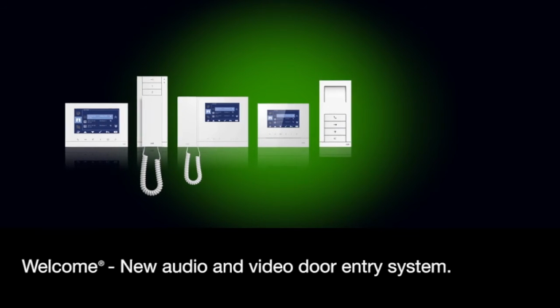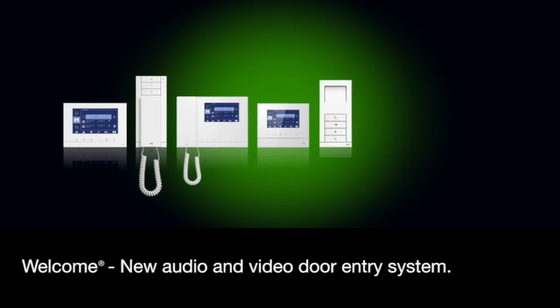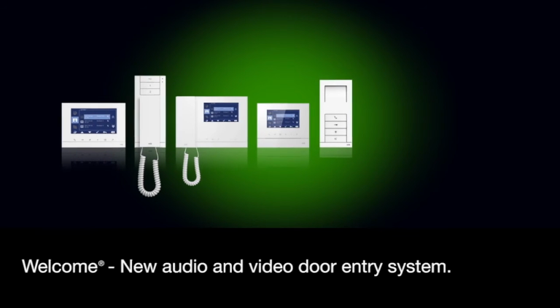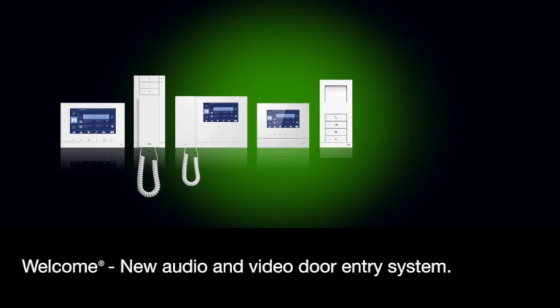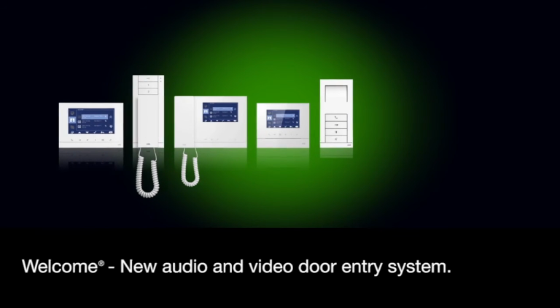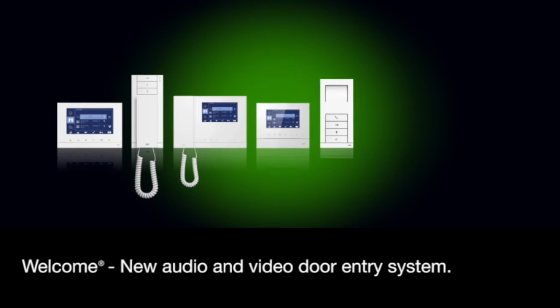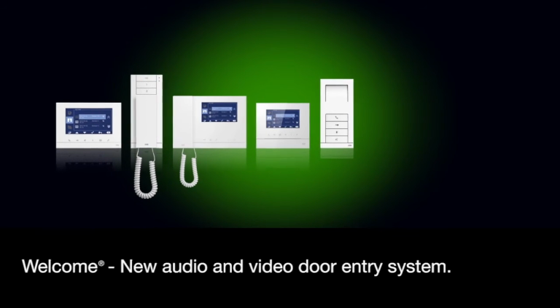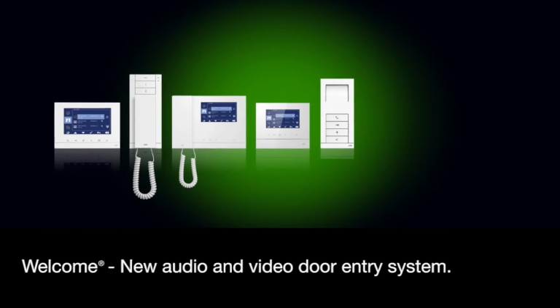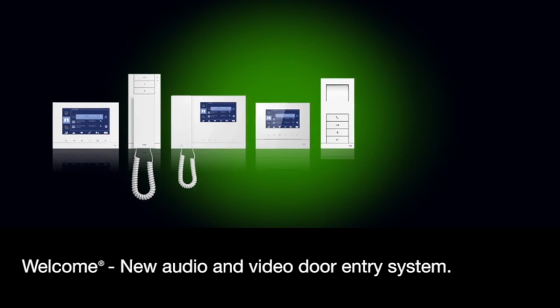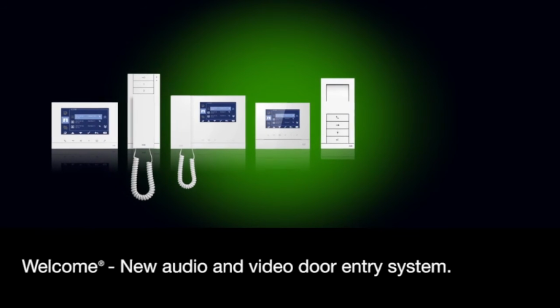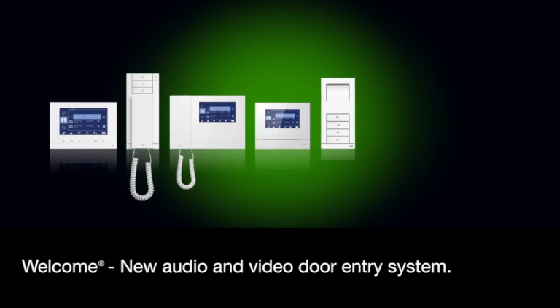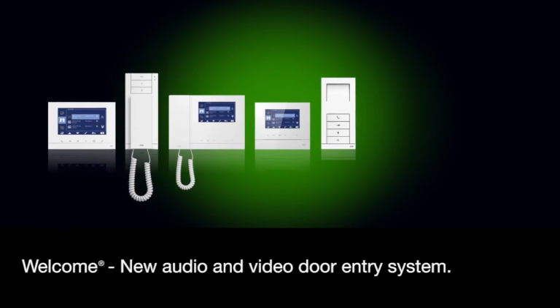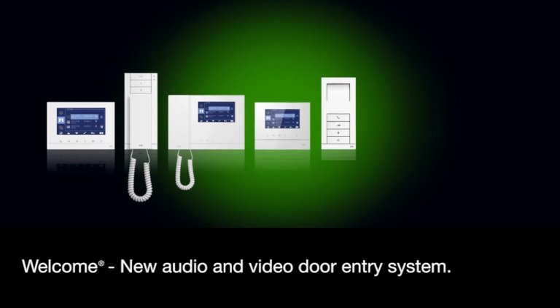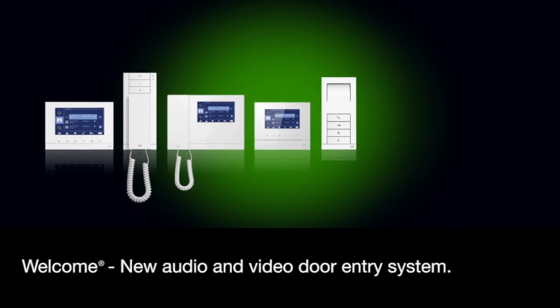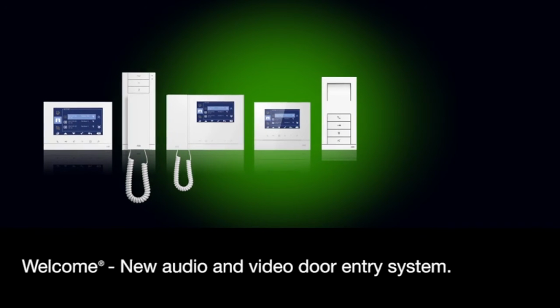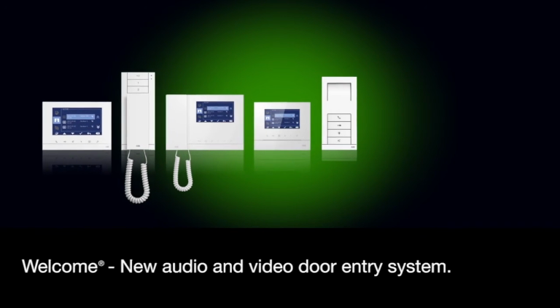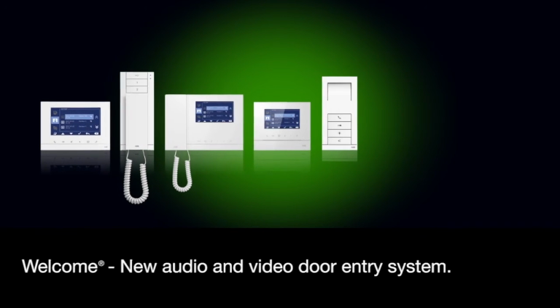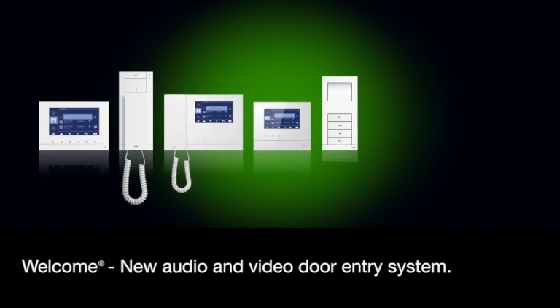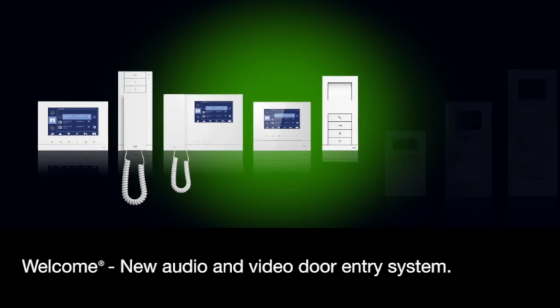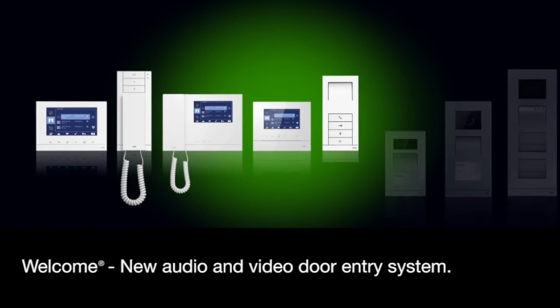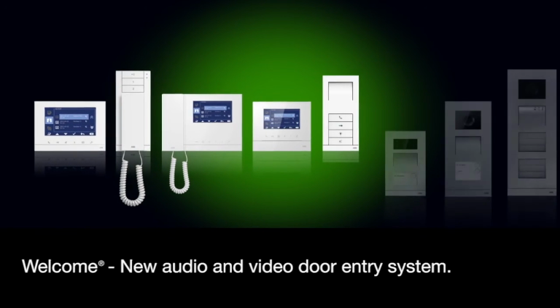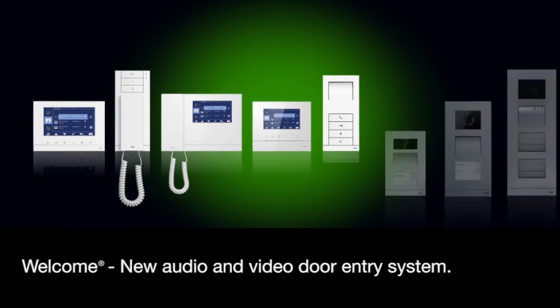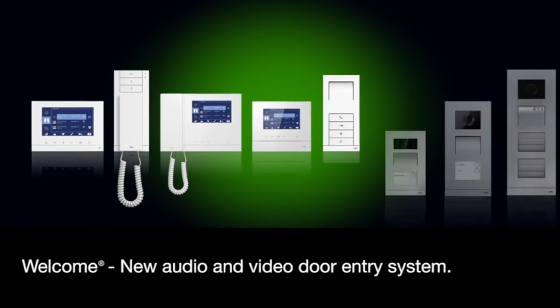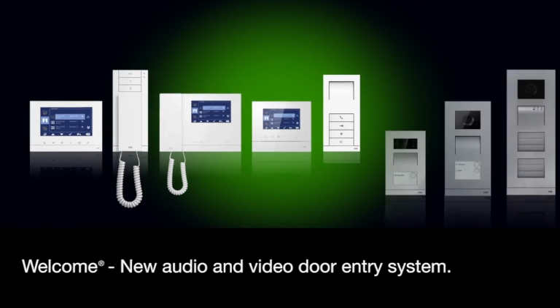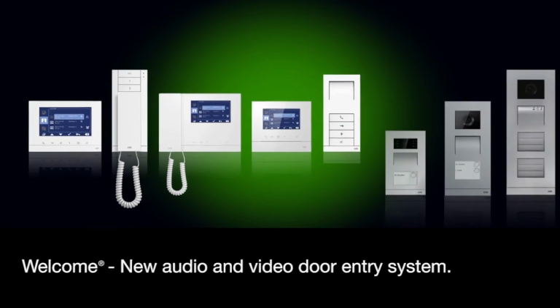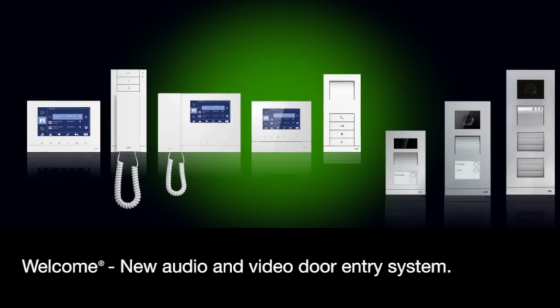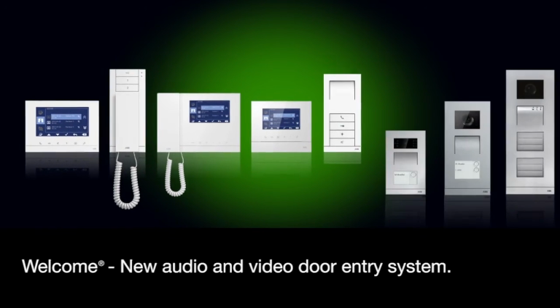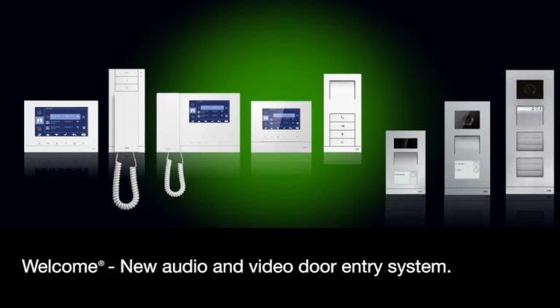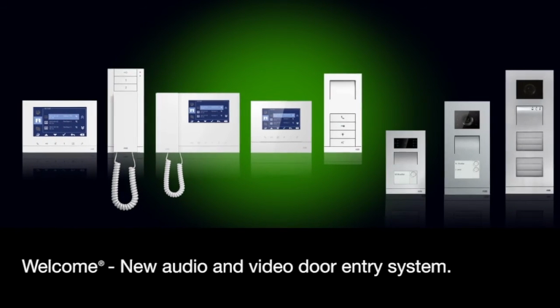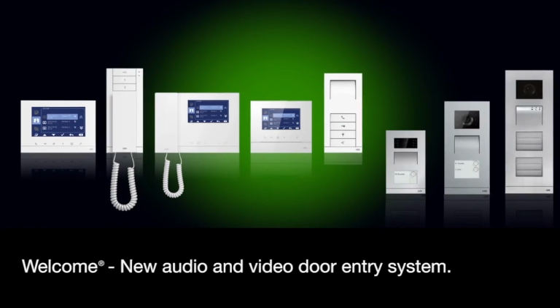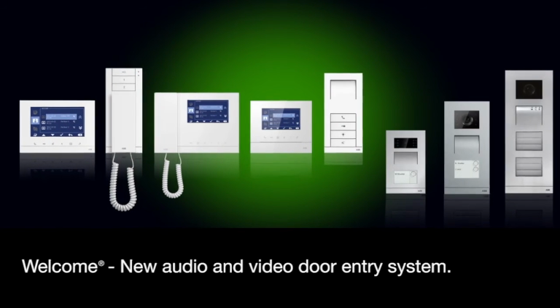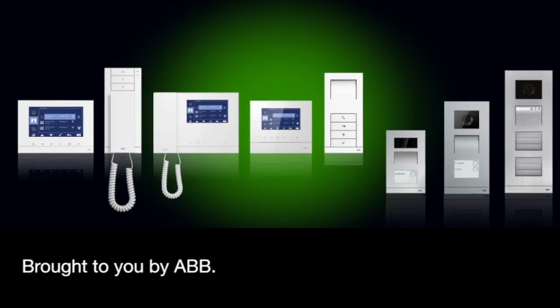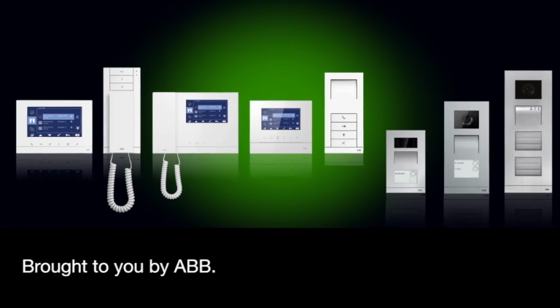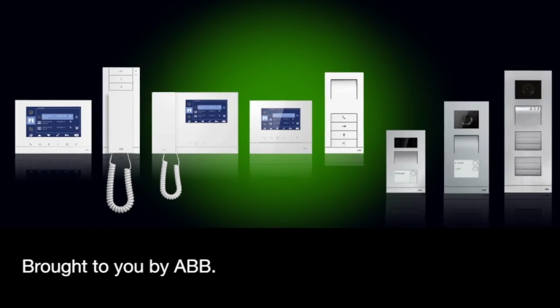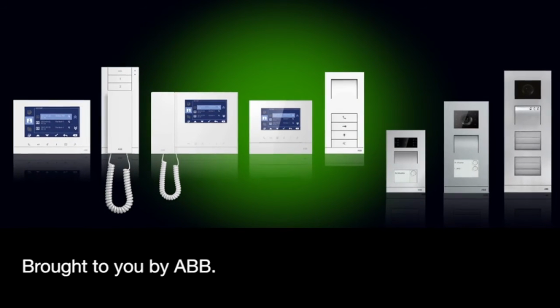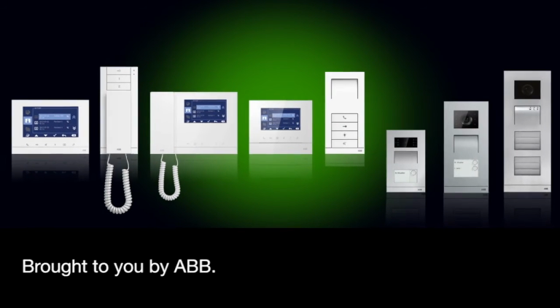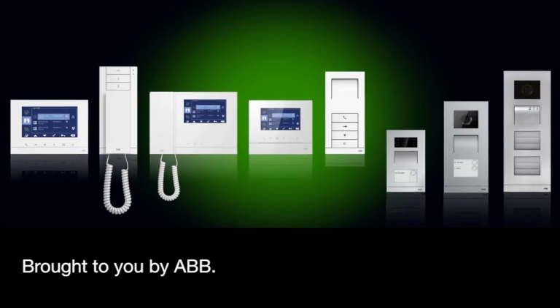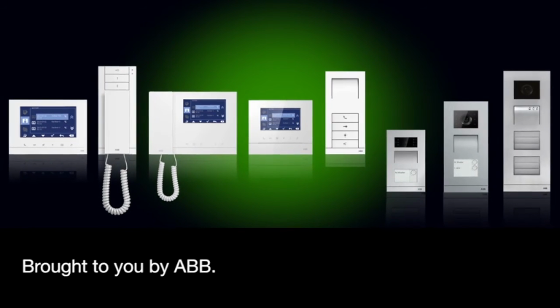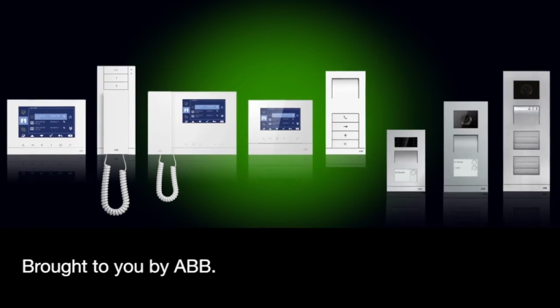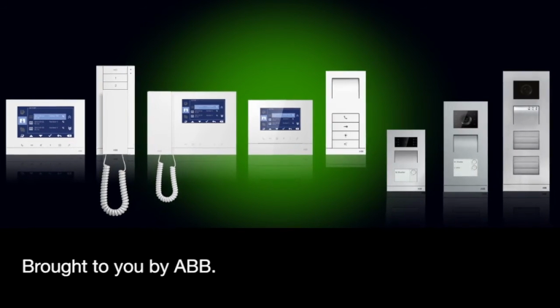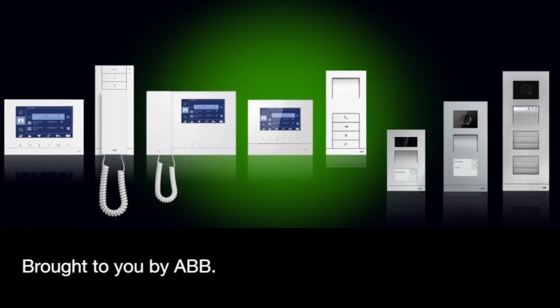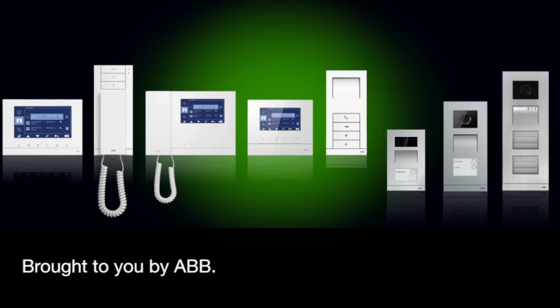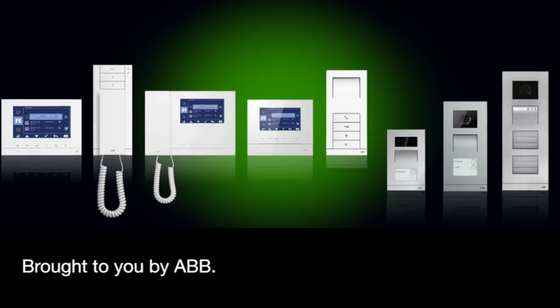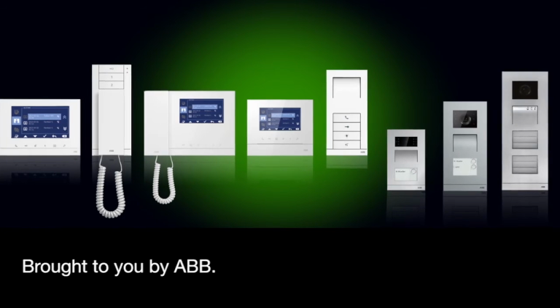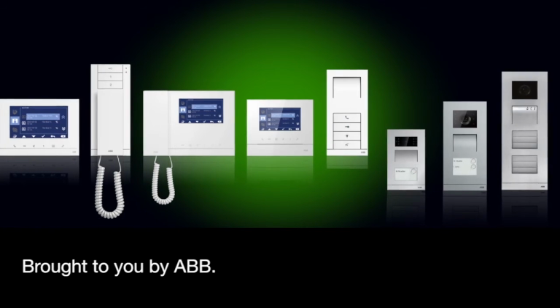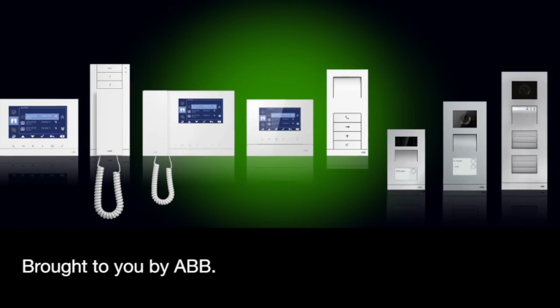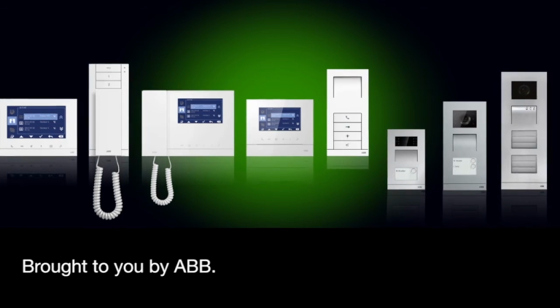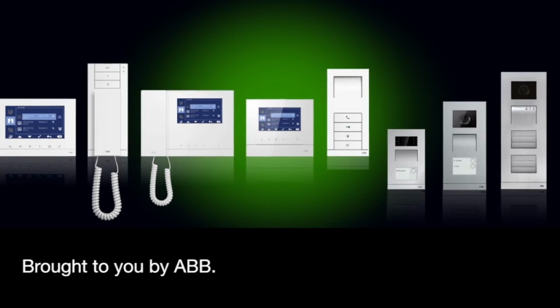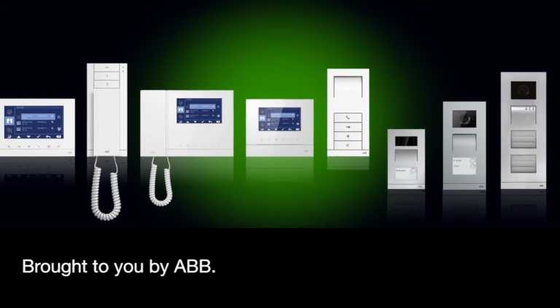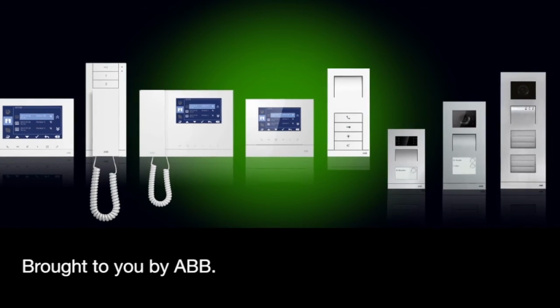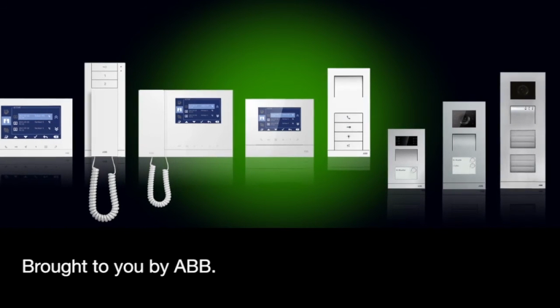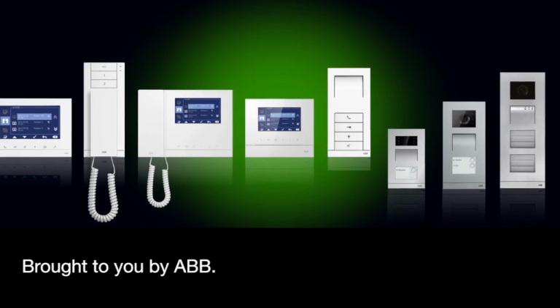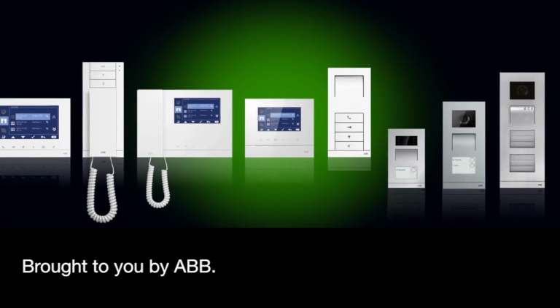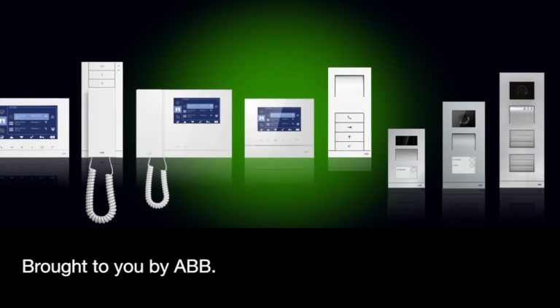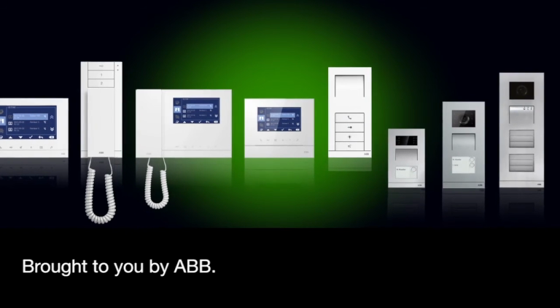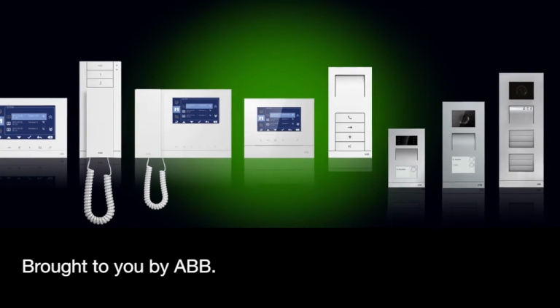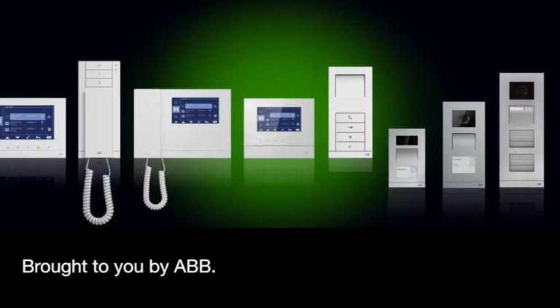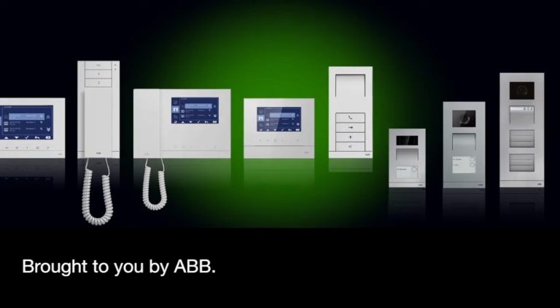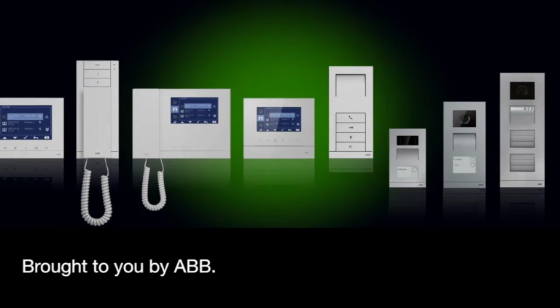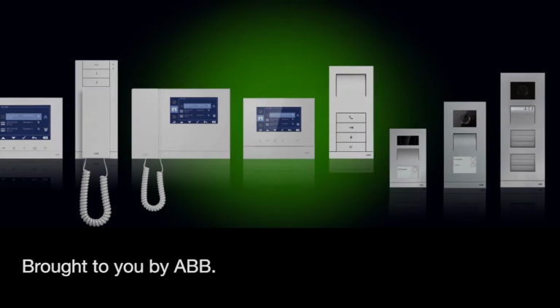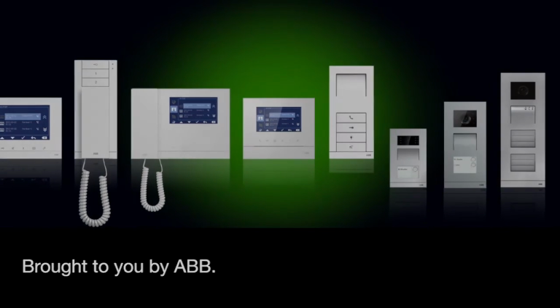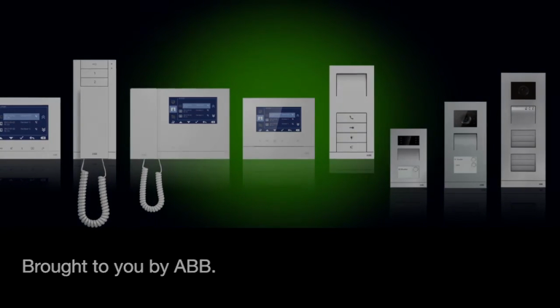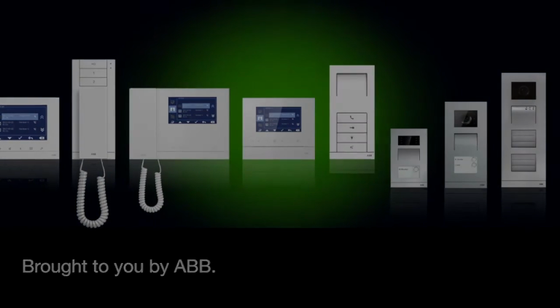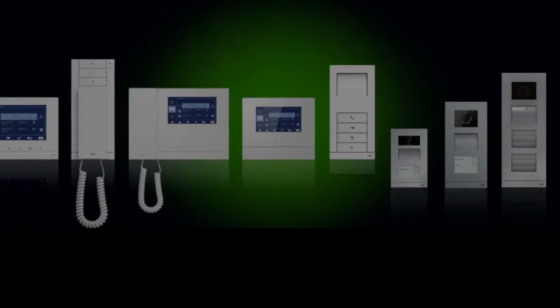Welcome: new audio and video door entry system, brought to you by ABB.